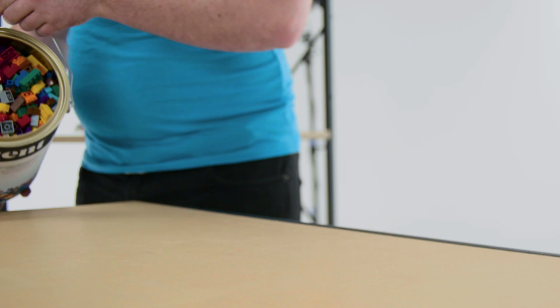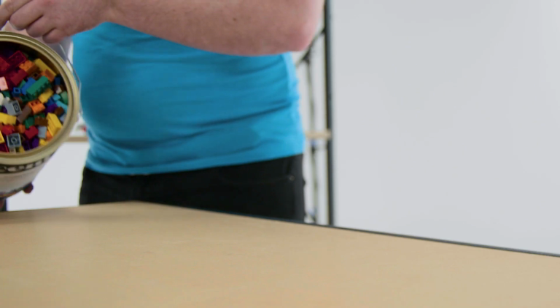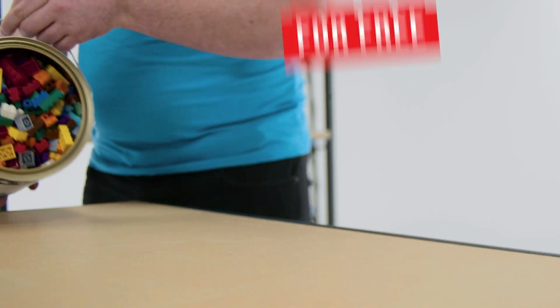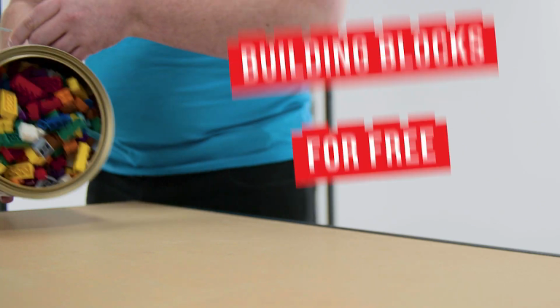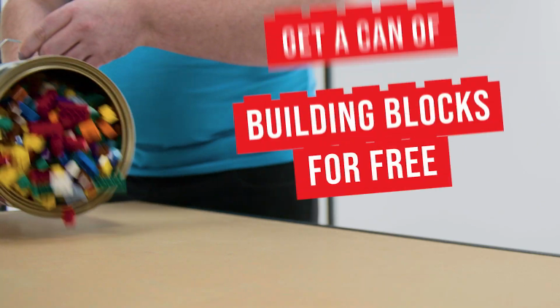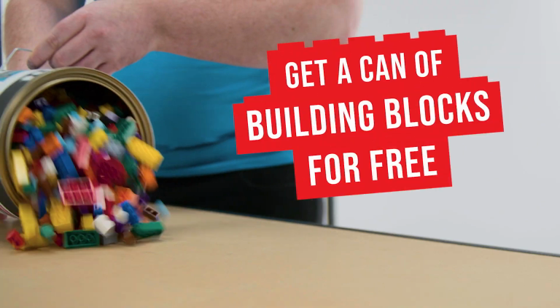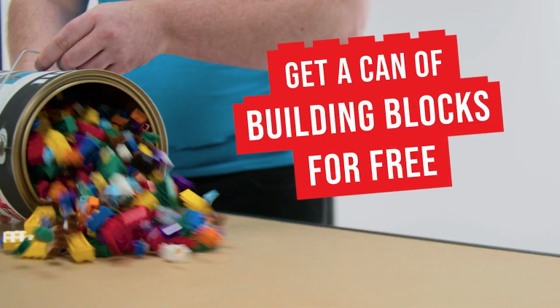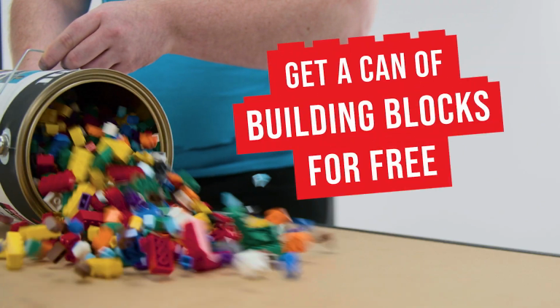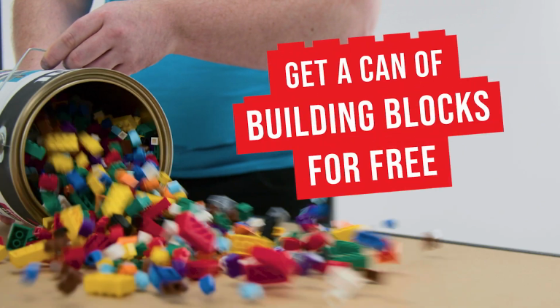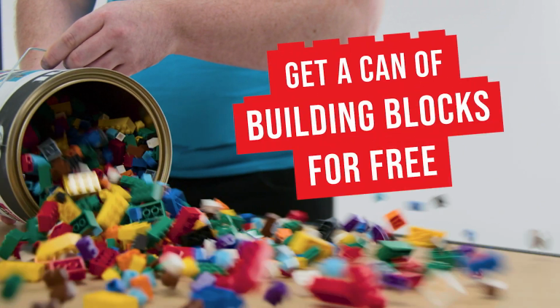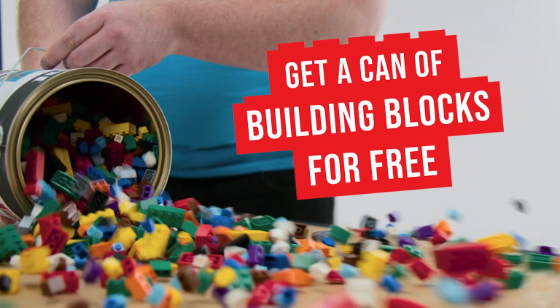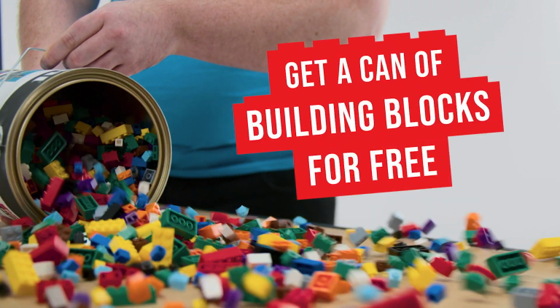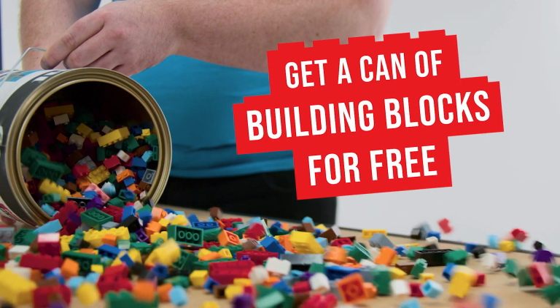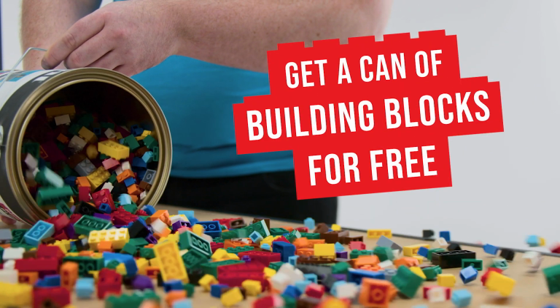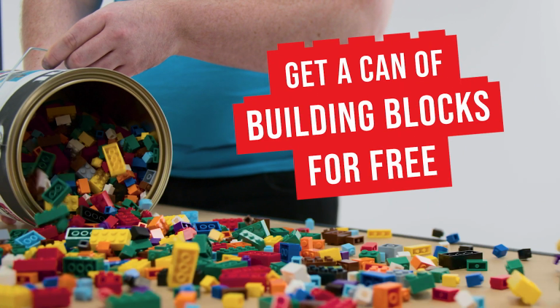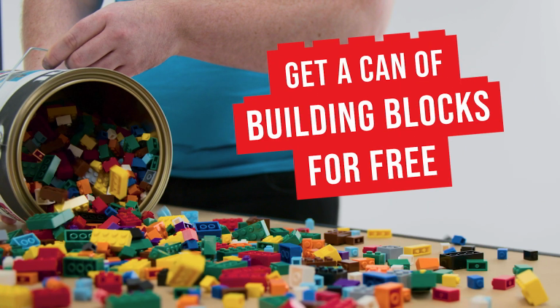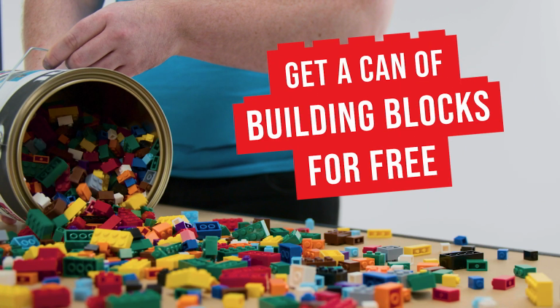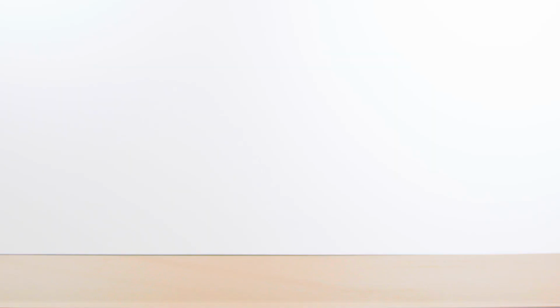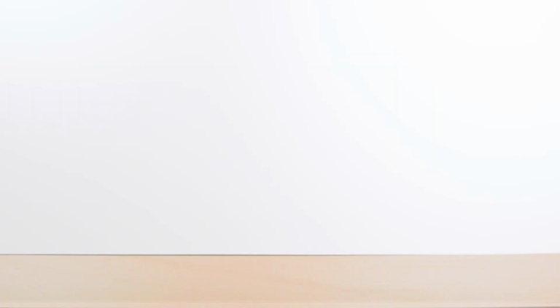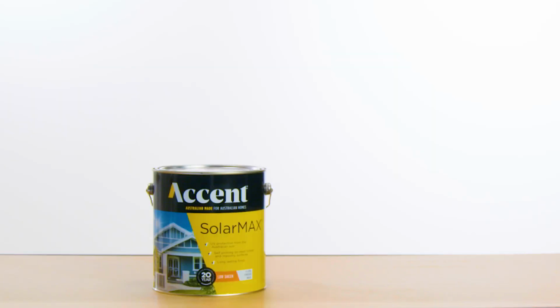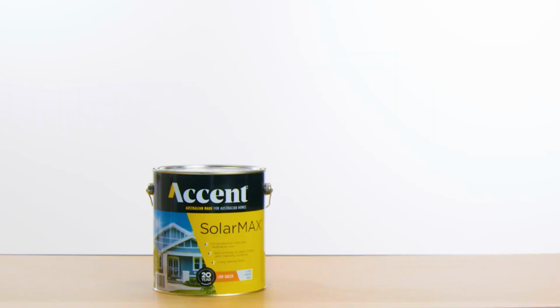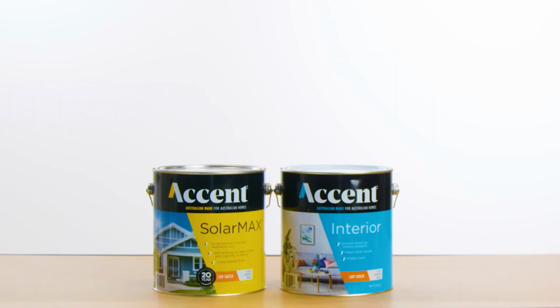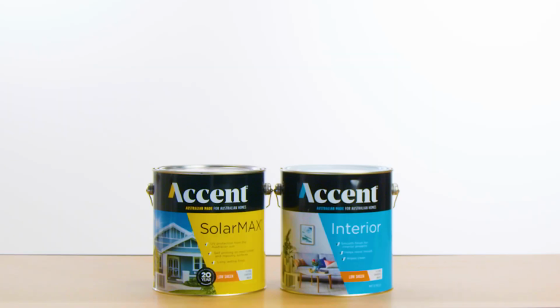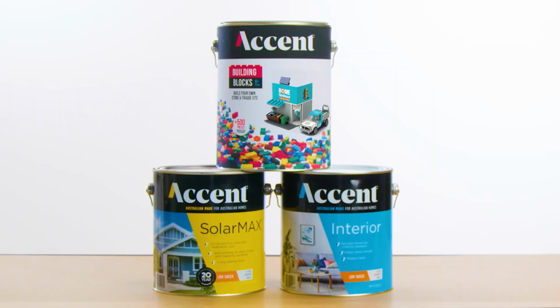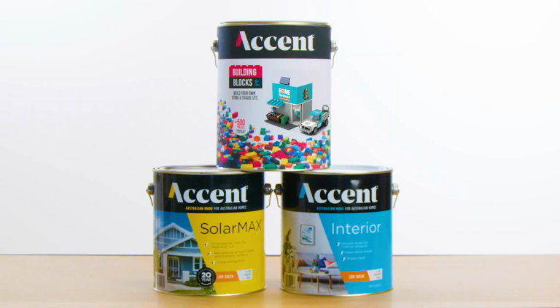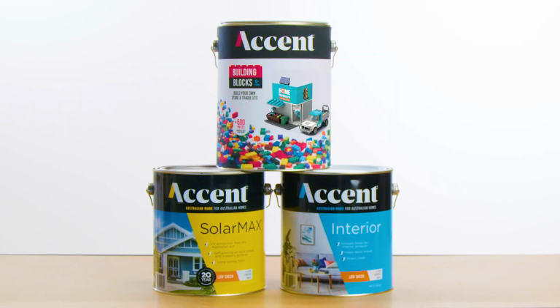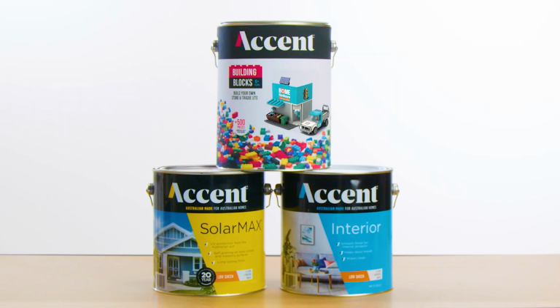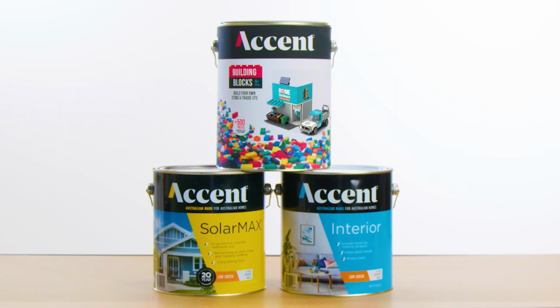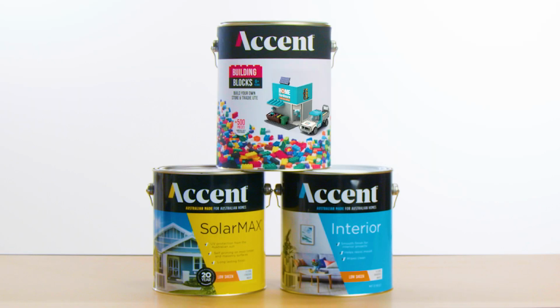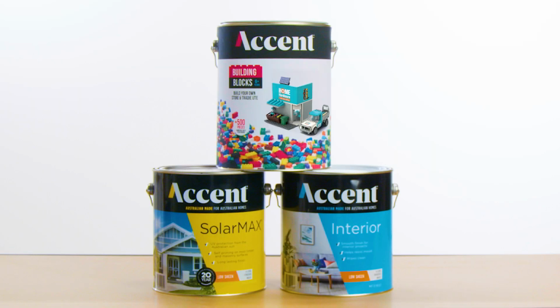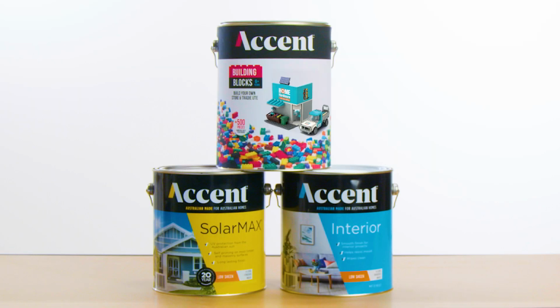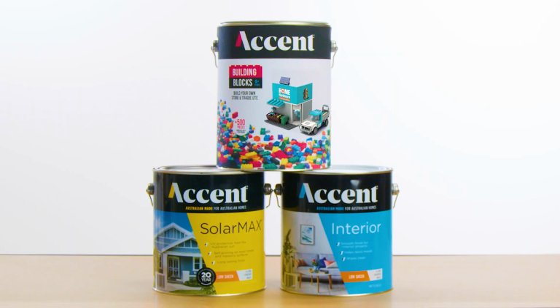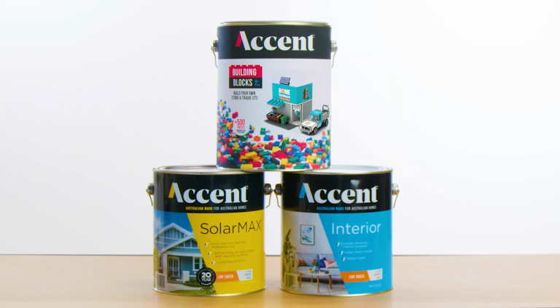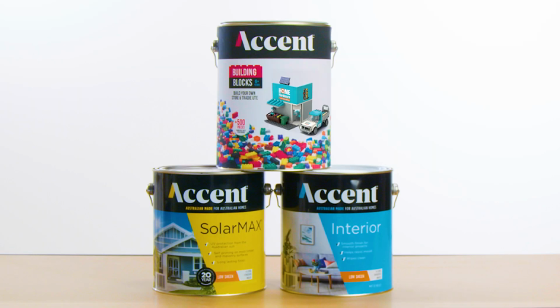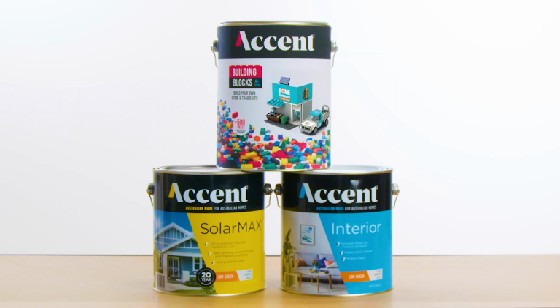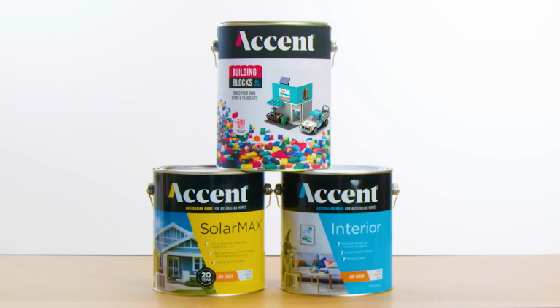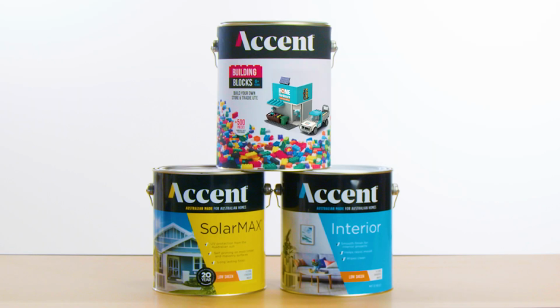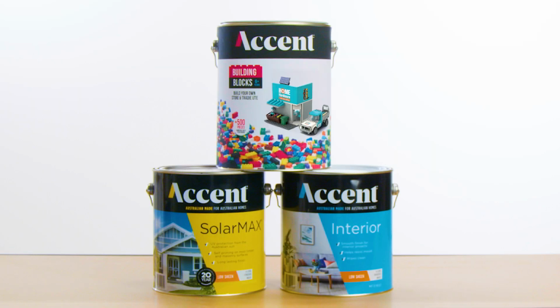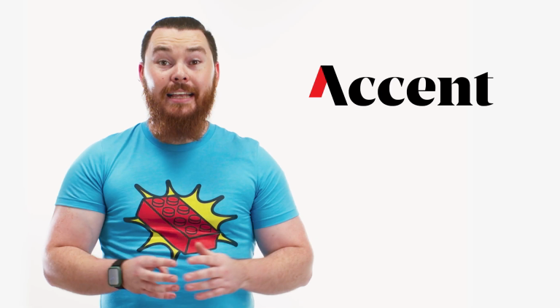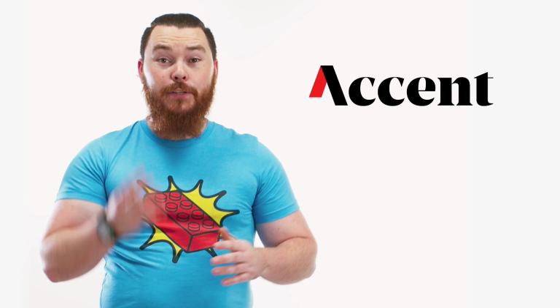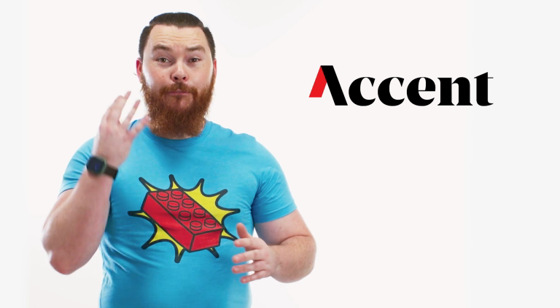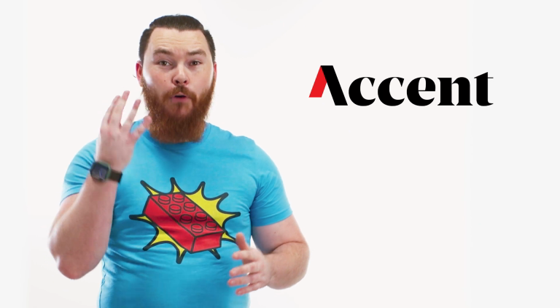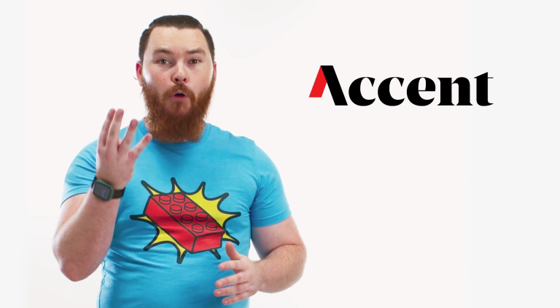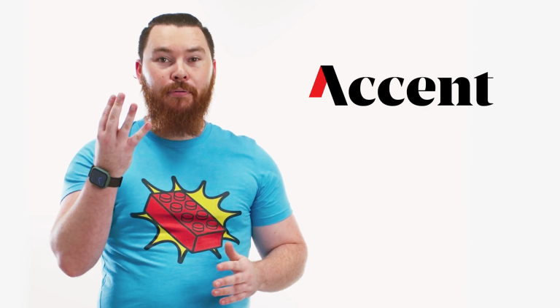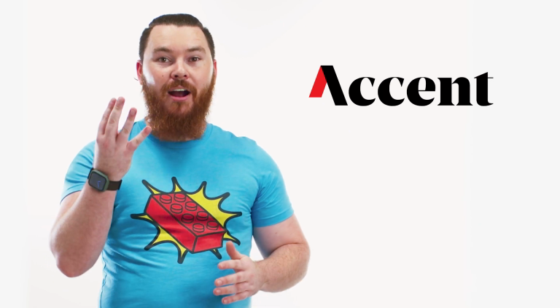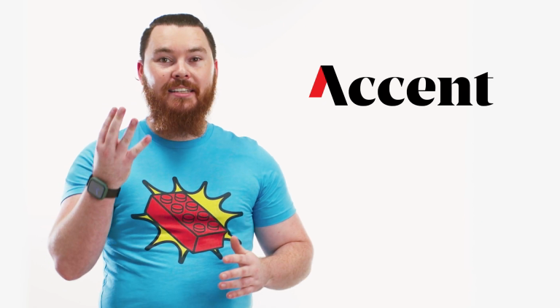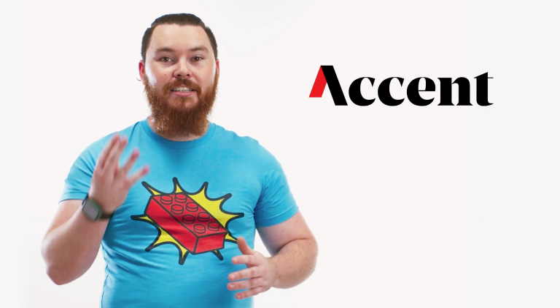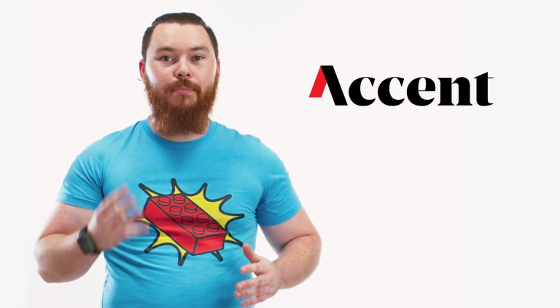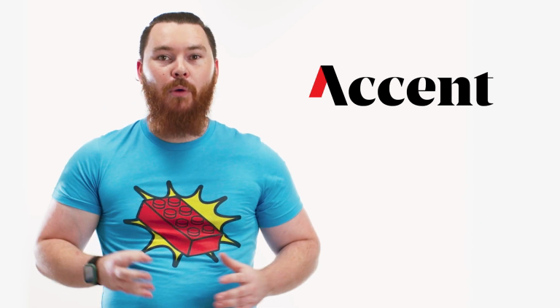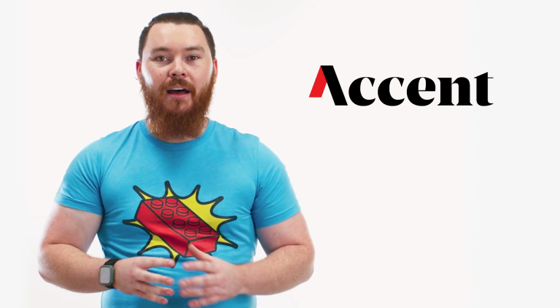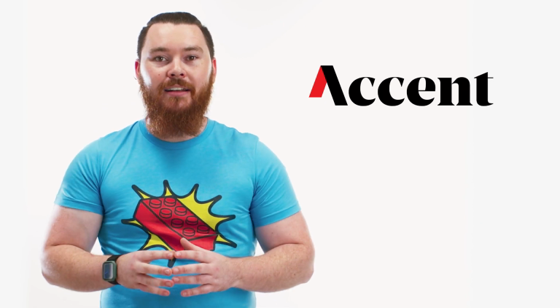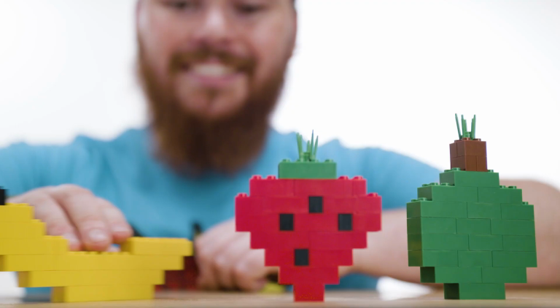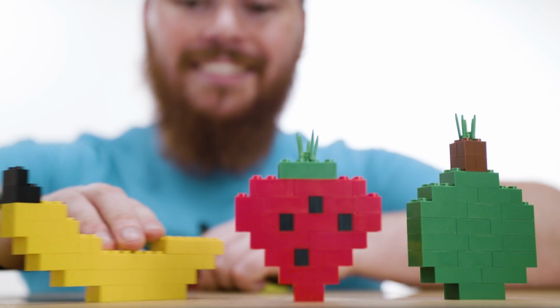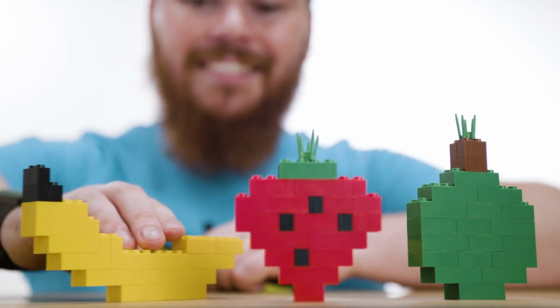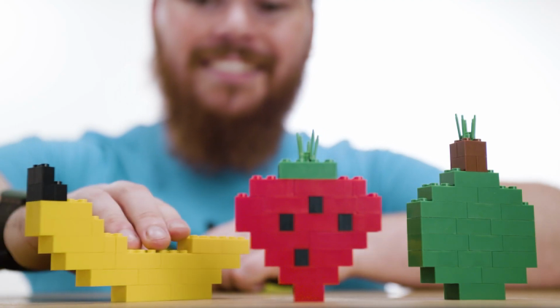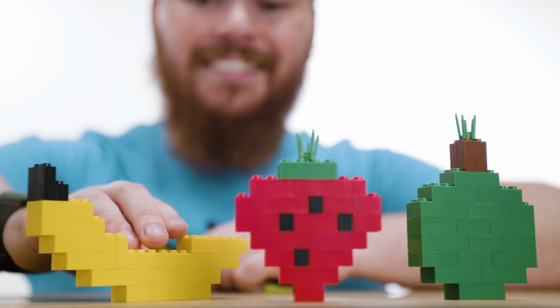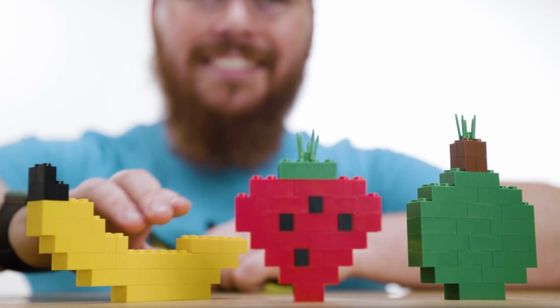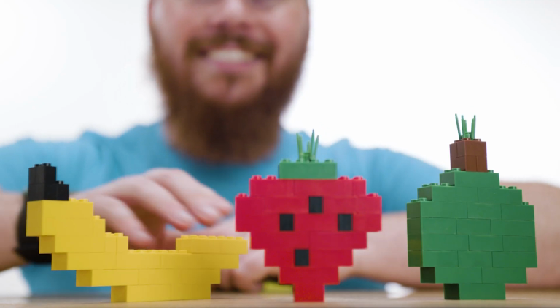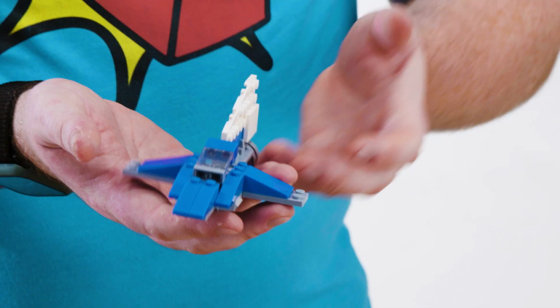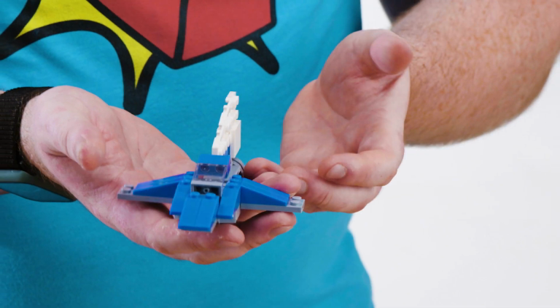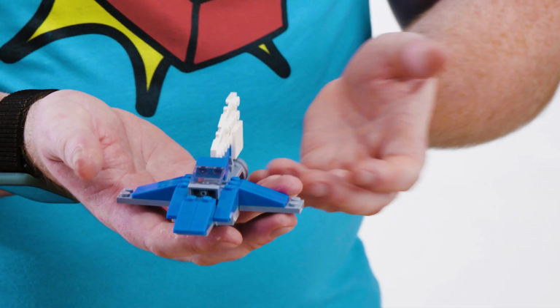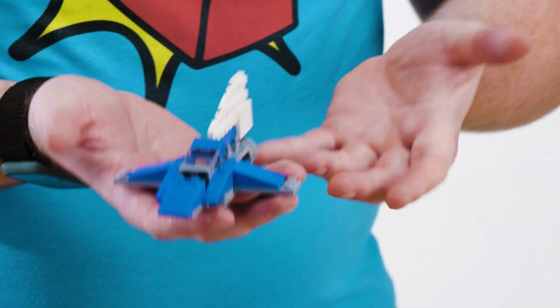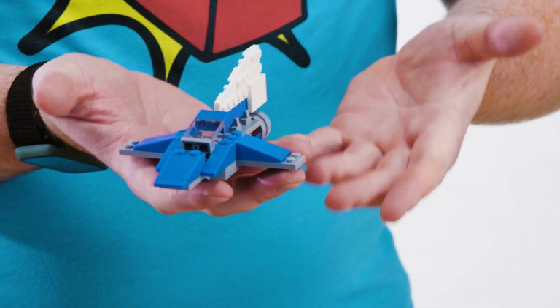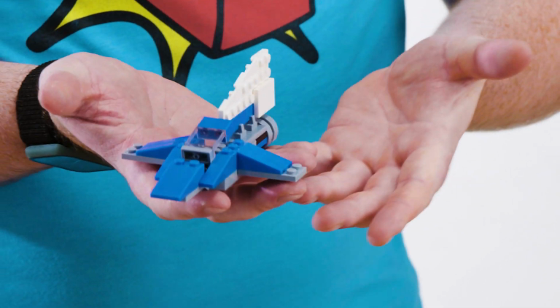Grab your free can of building blocks when you buy 8 litres or more of Accent Paint. There's 4 prizes to be won, so show us what you can build!